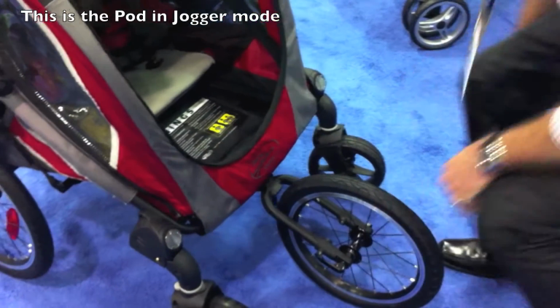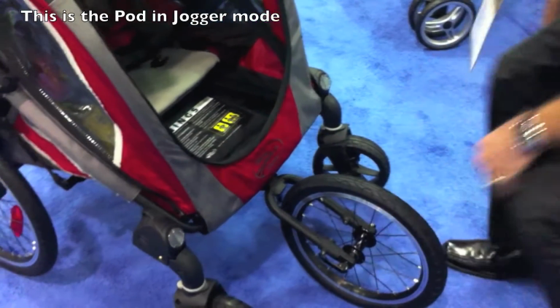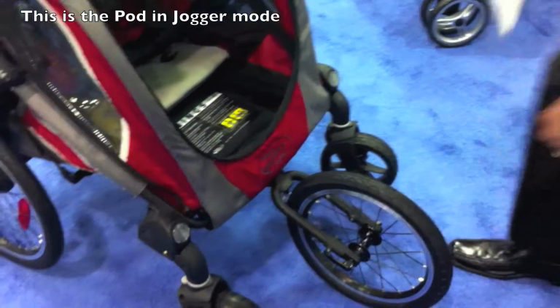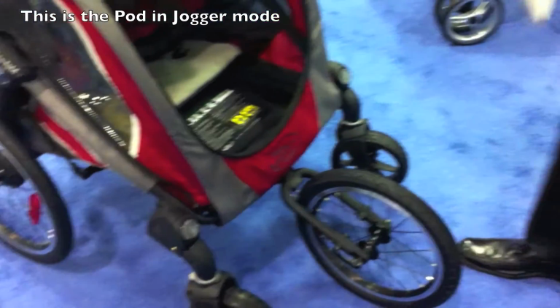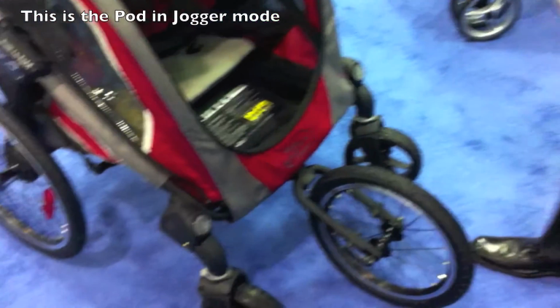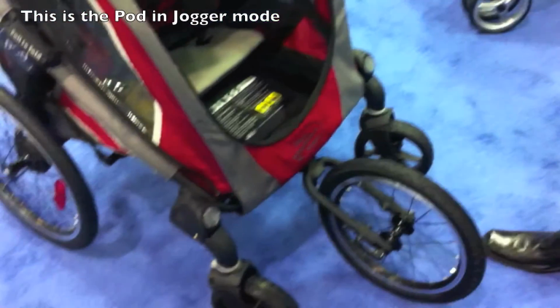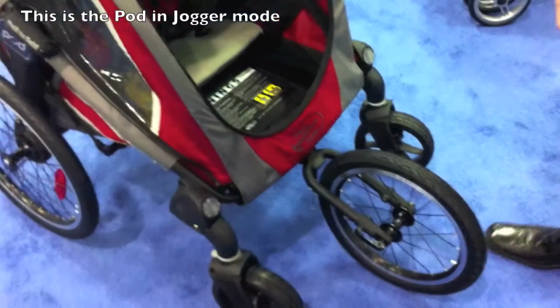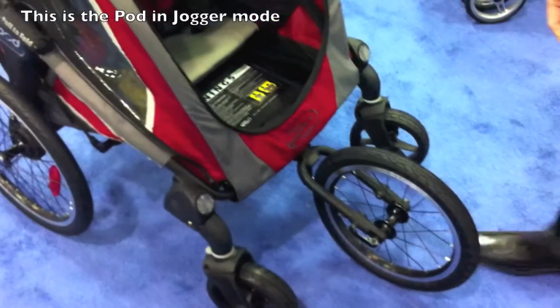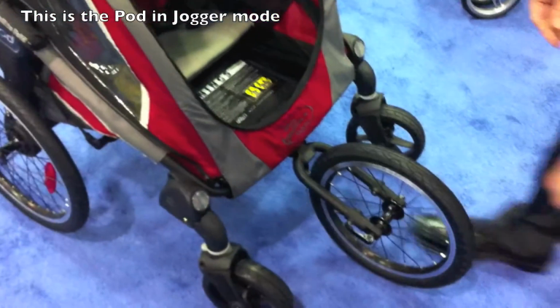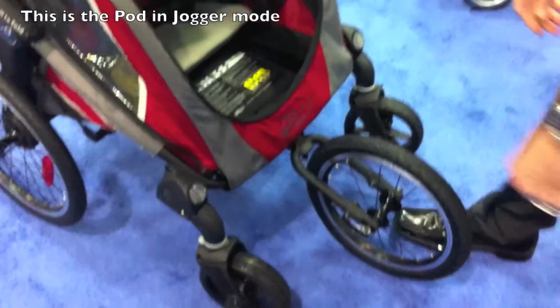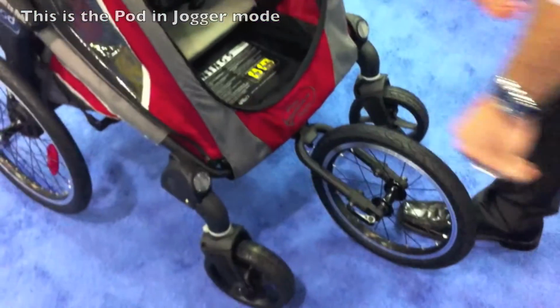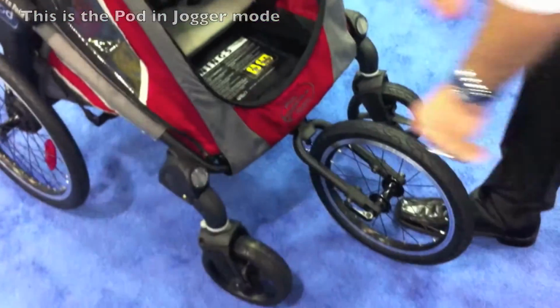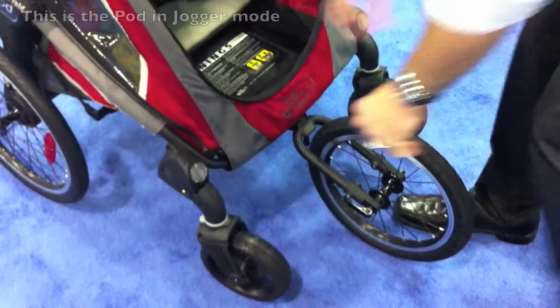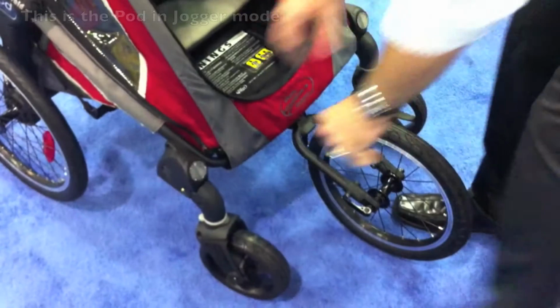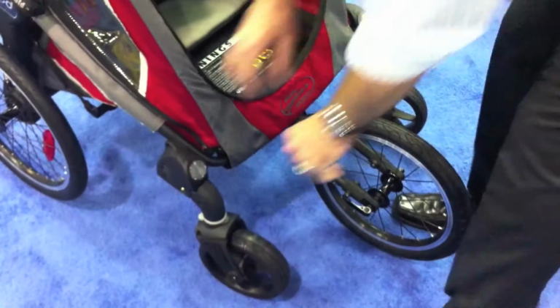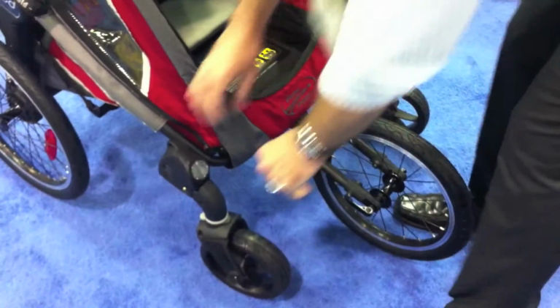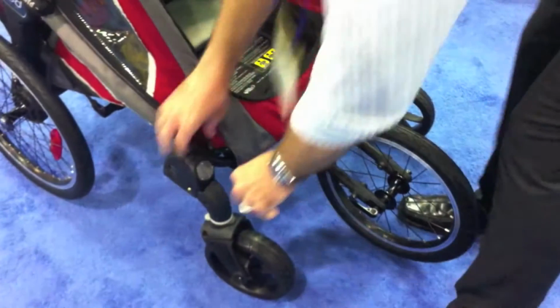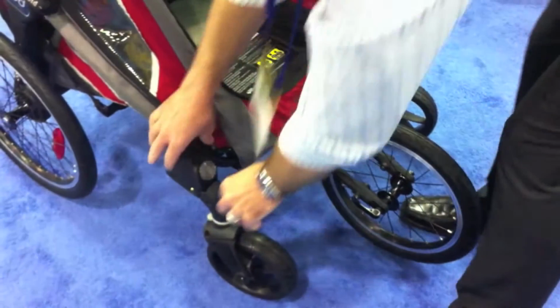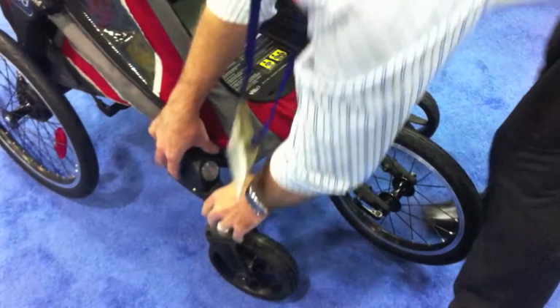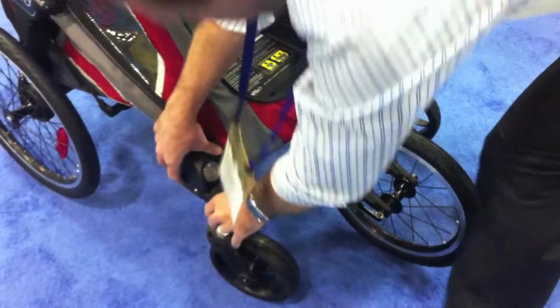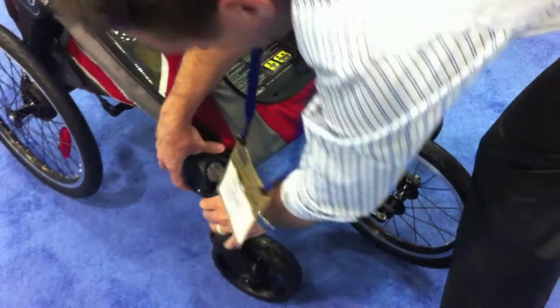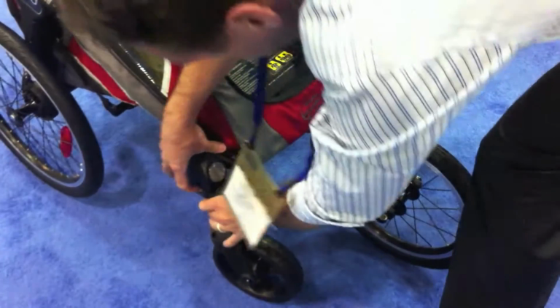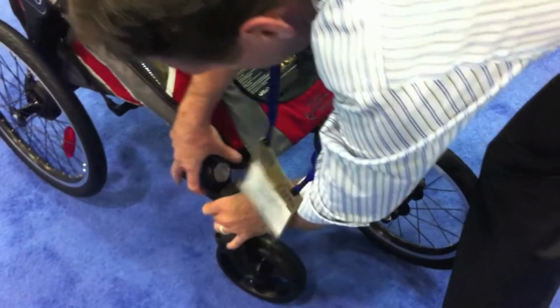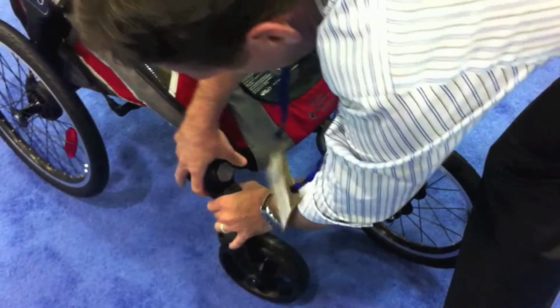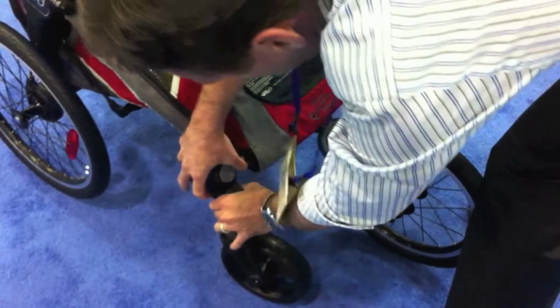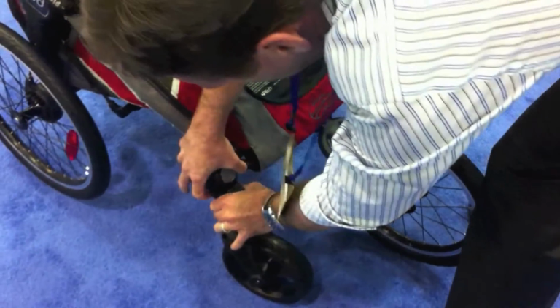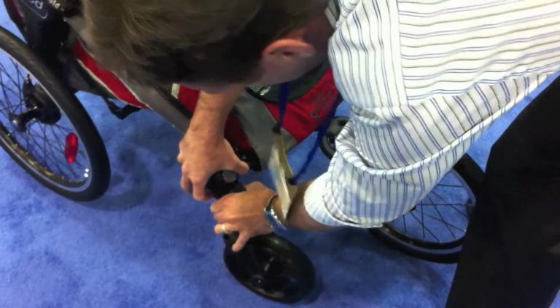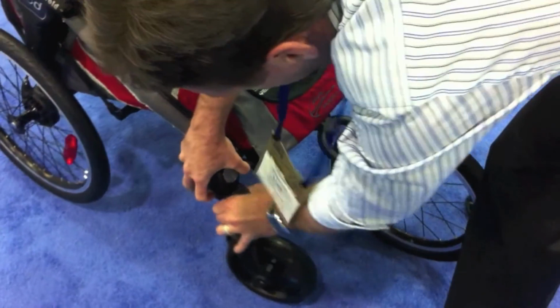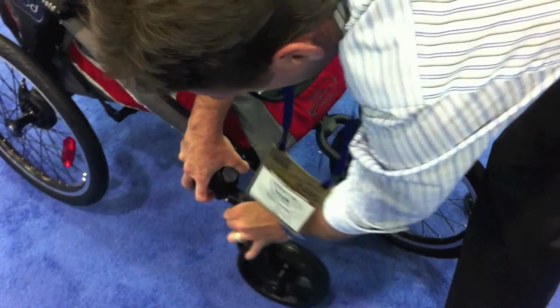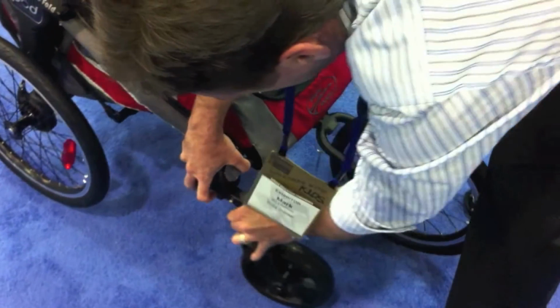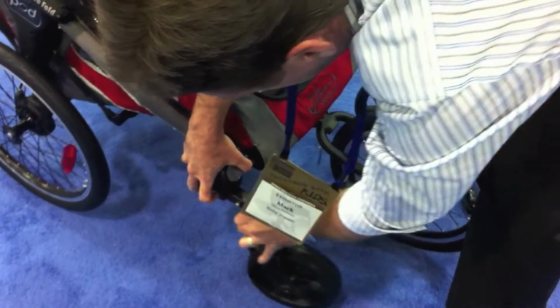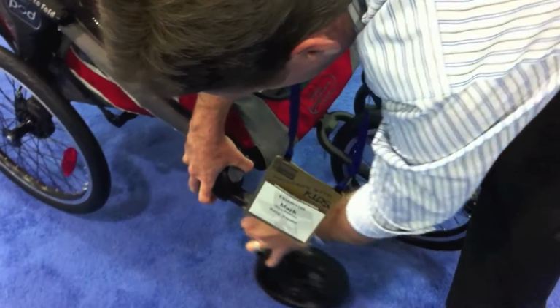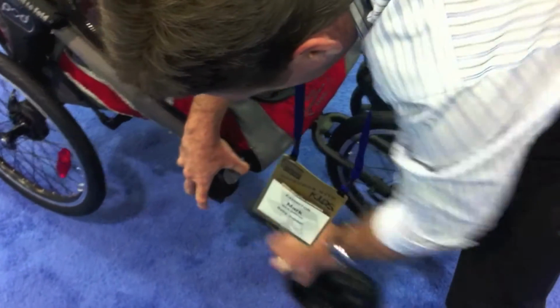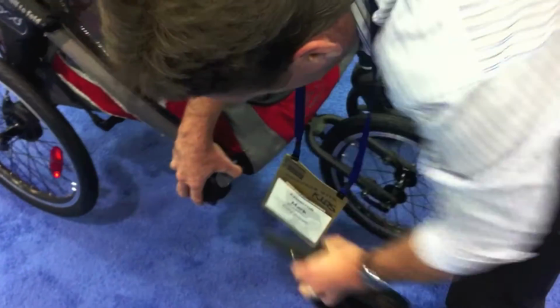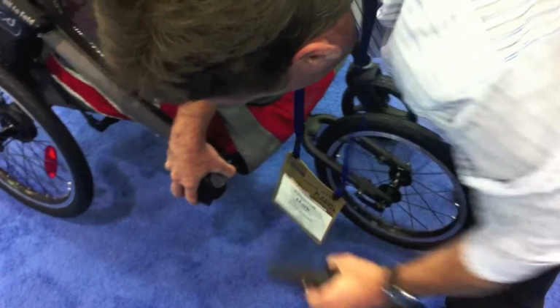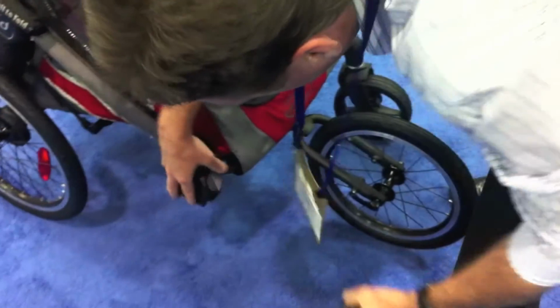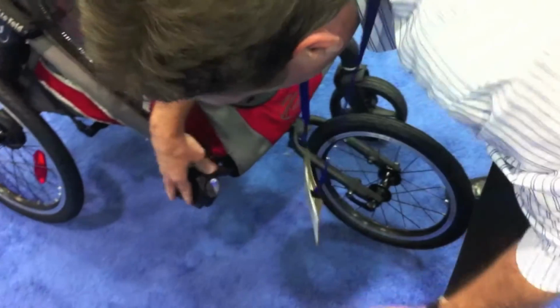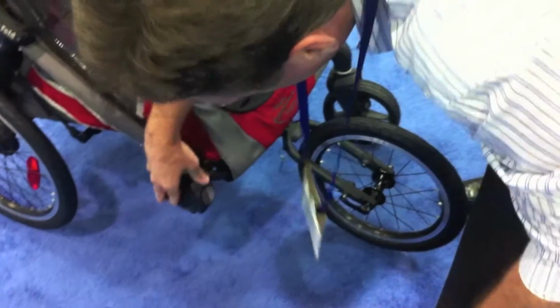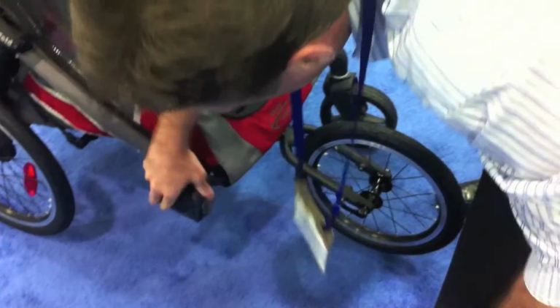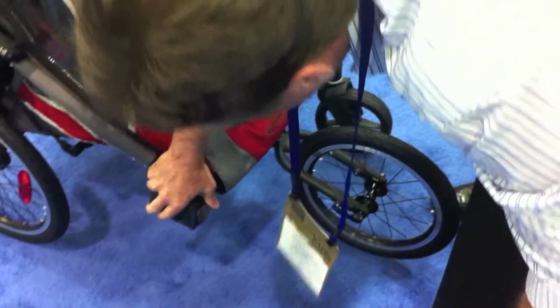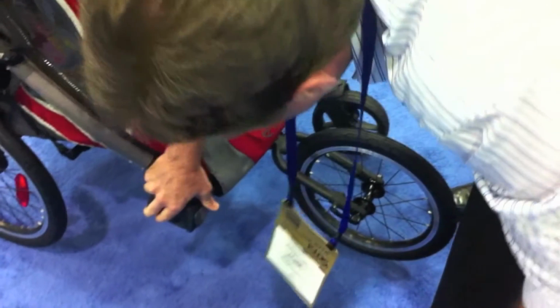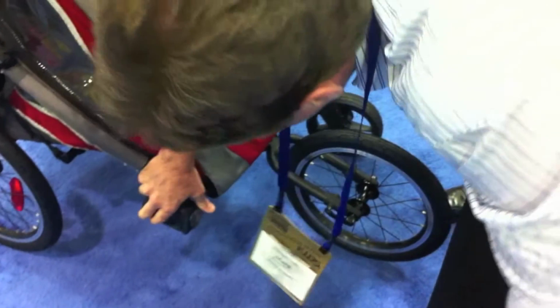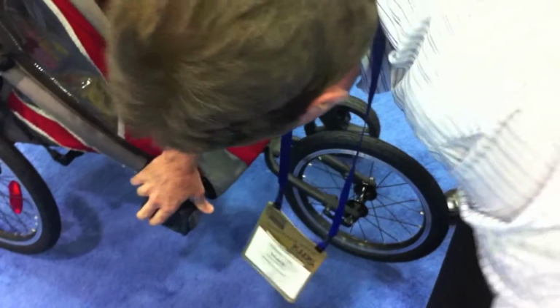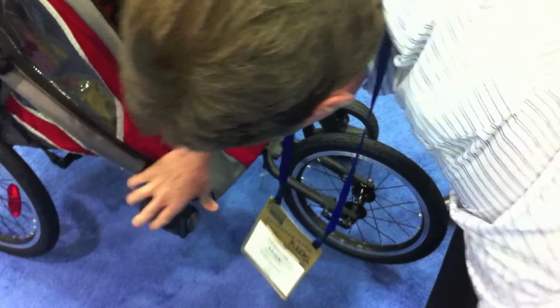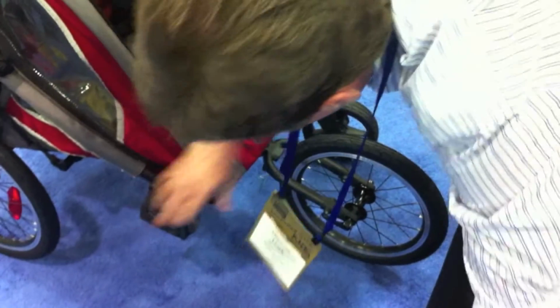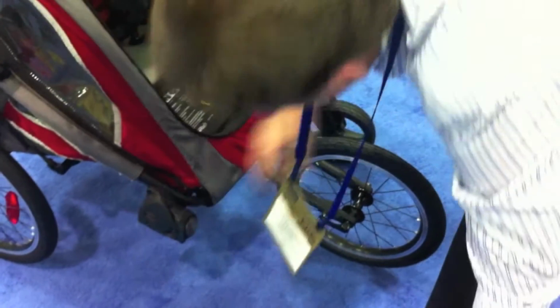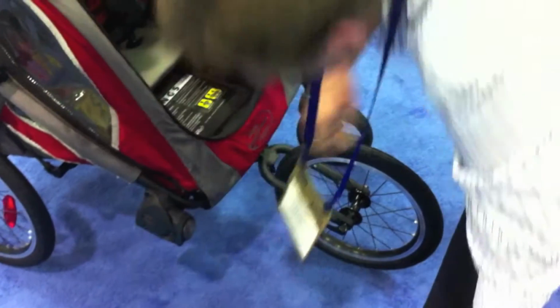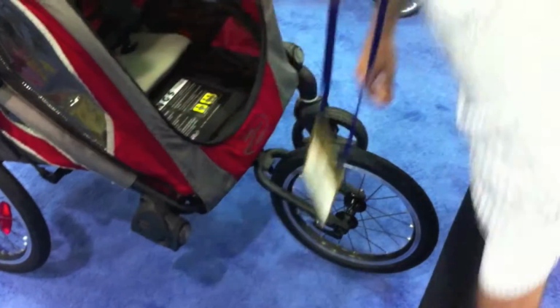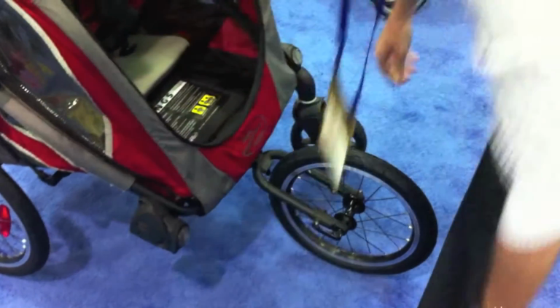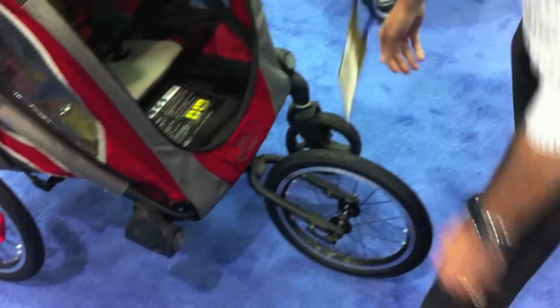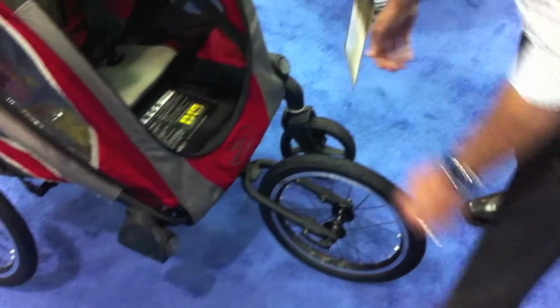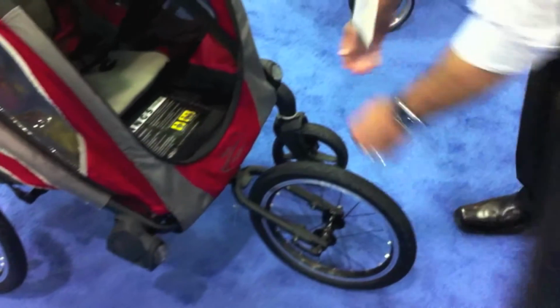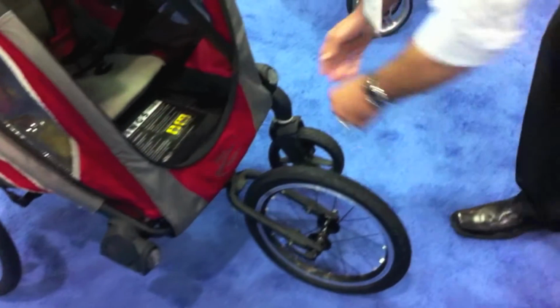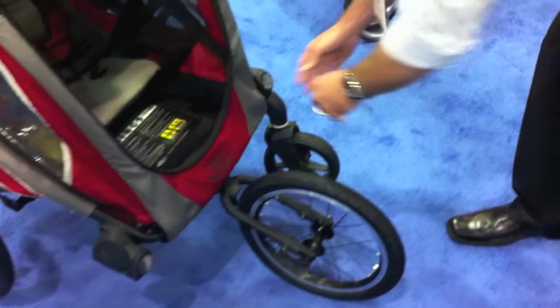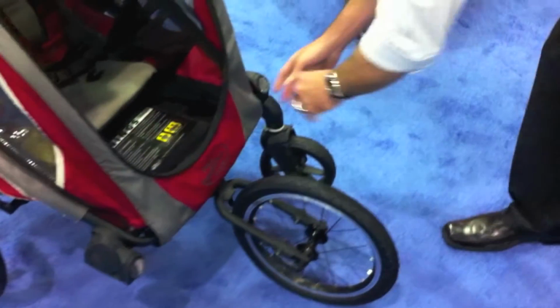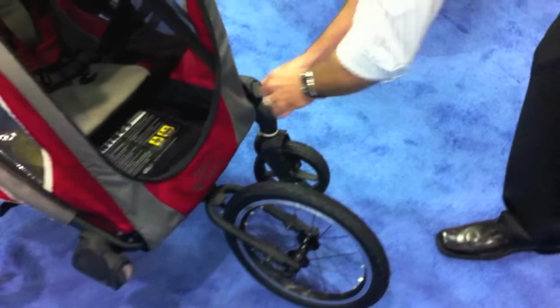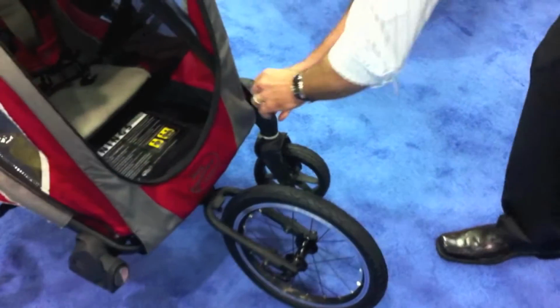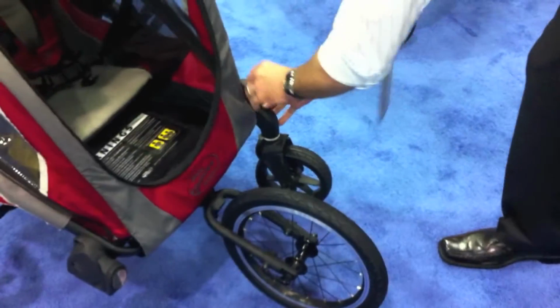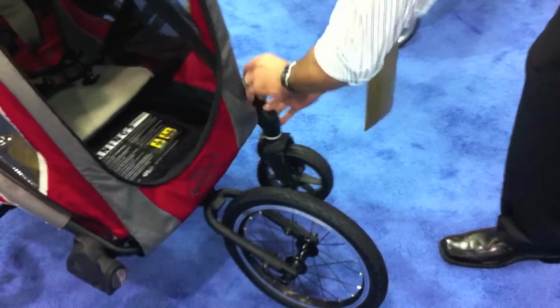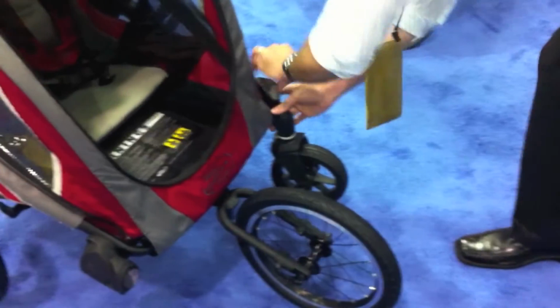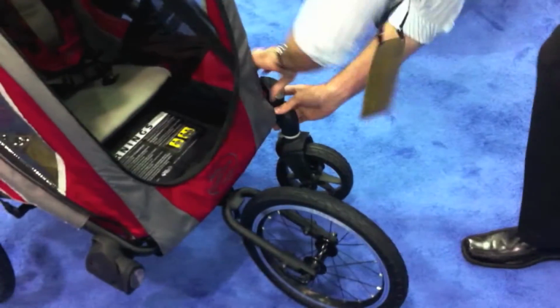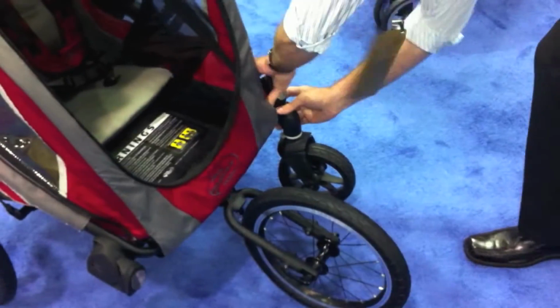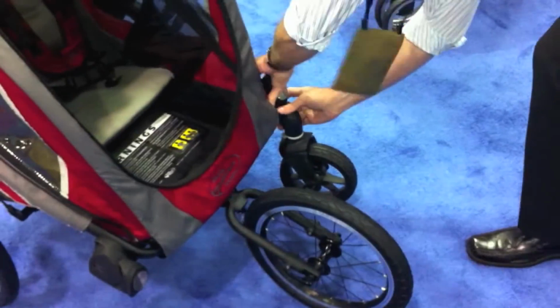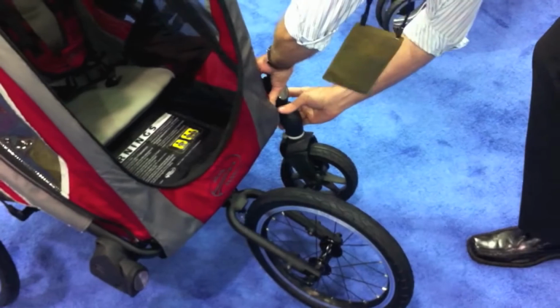If you wanted to convert it to a trailer, you simply remove the silver wheels and slide the reflectors back down.